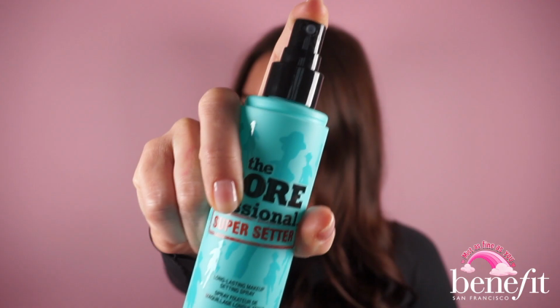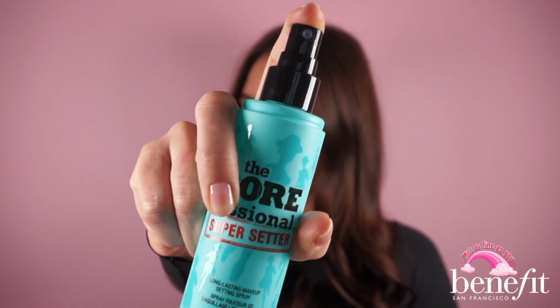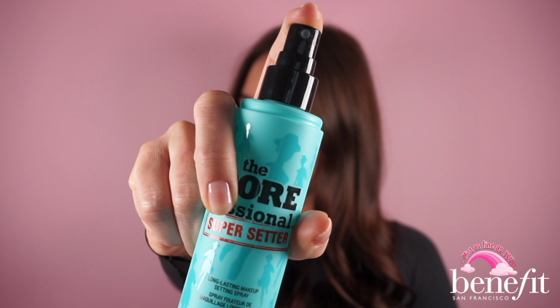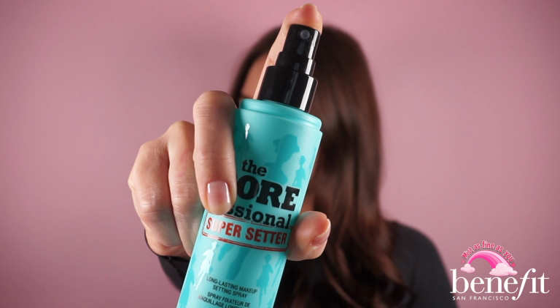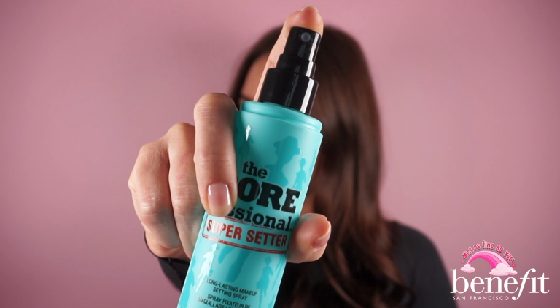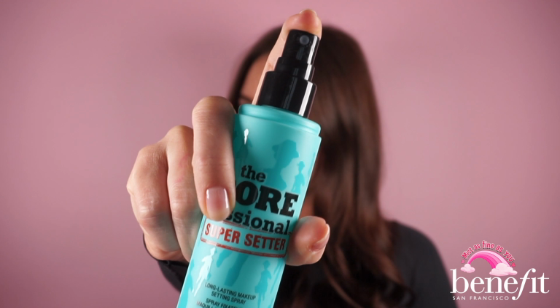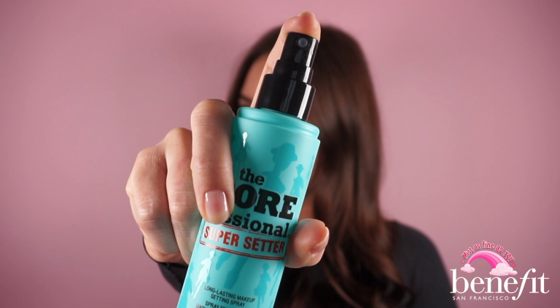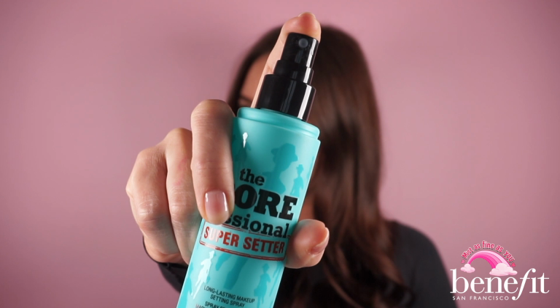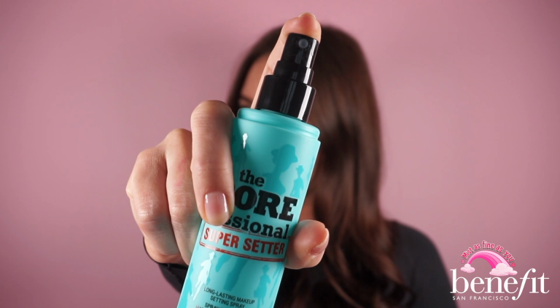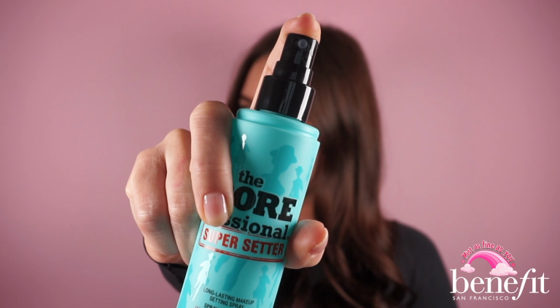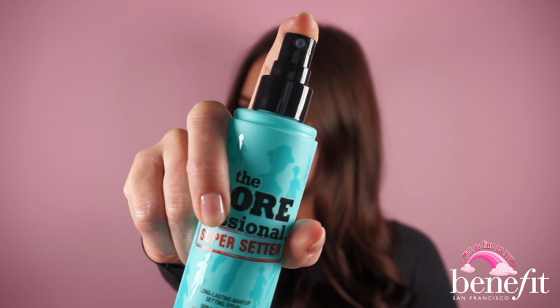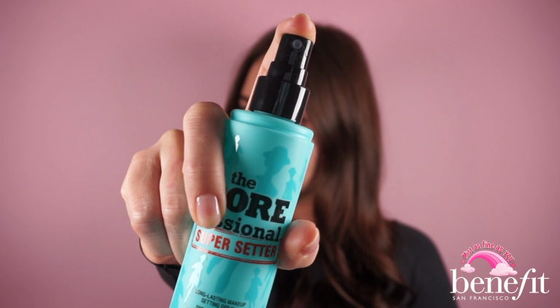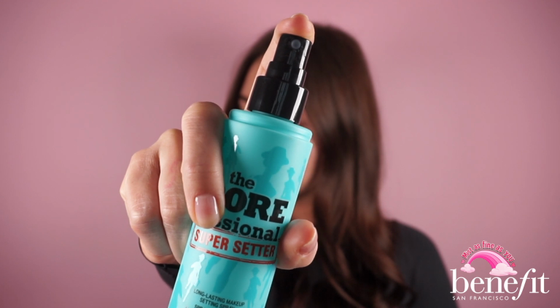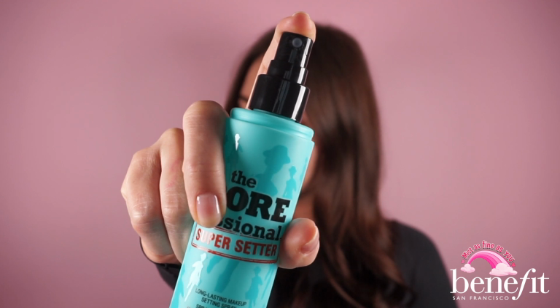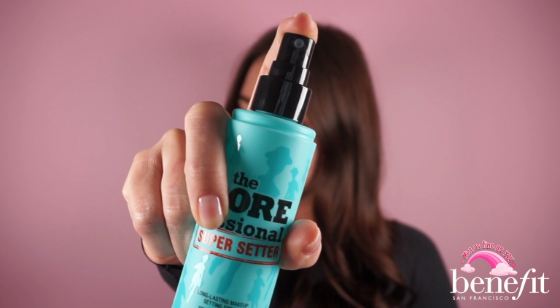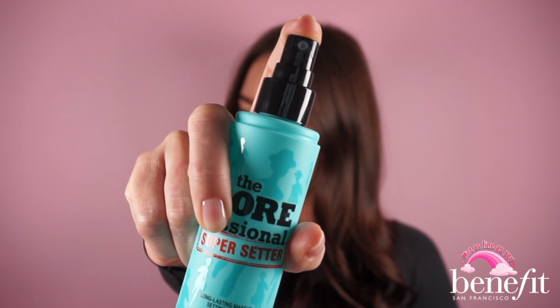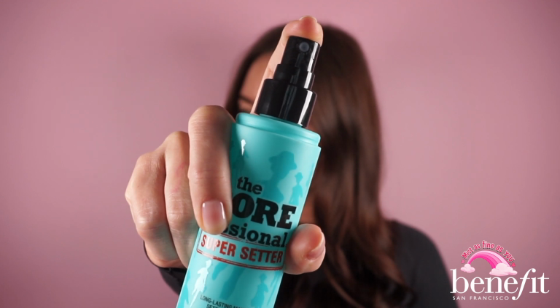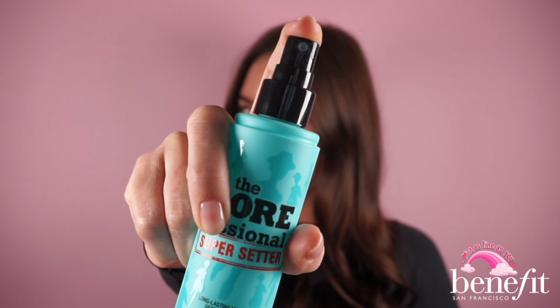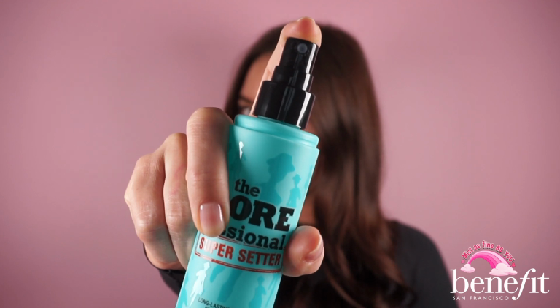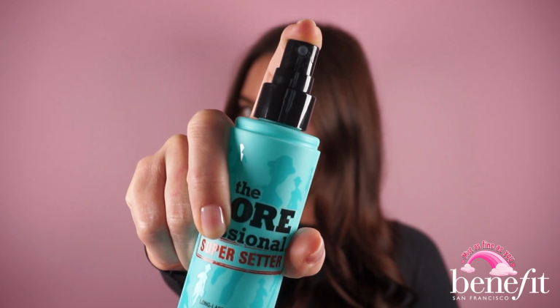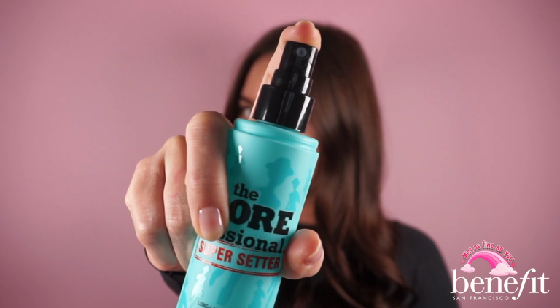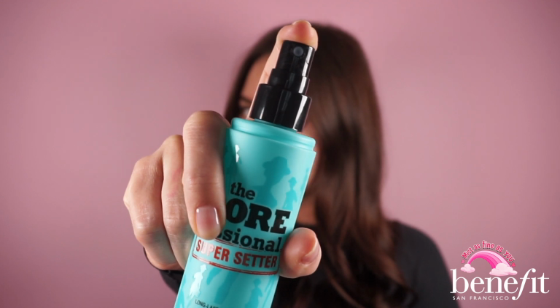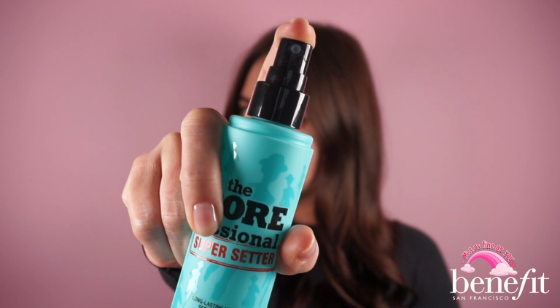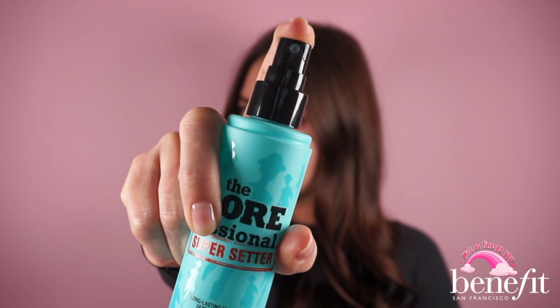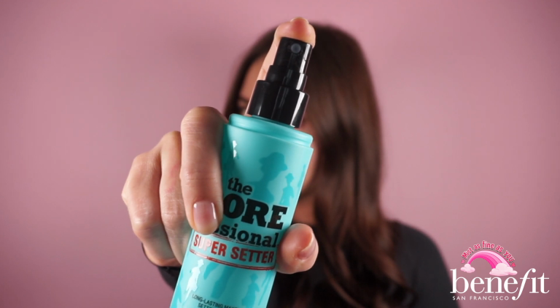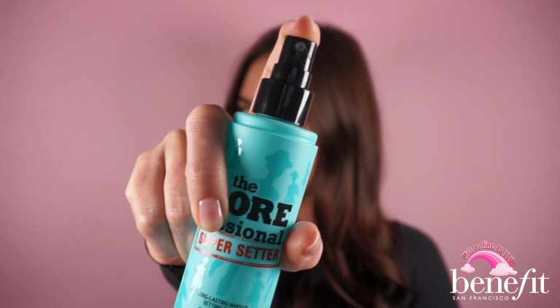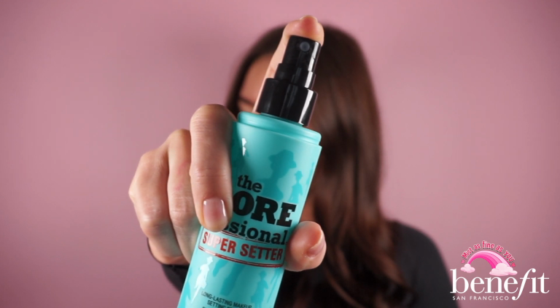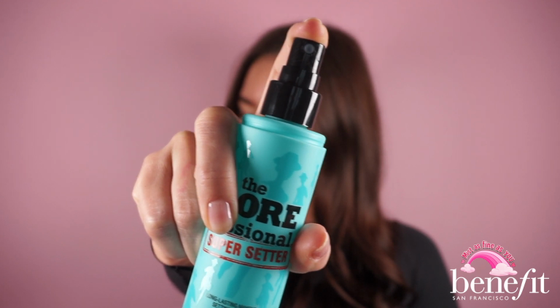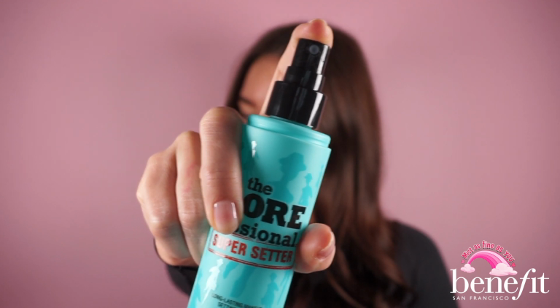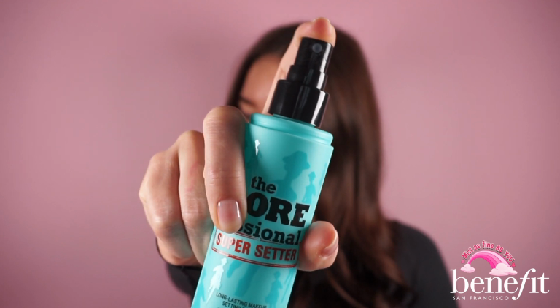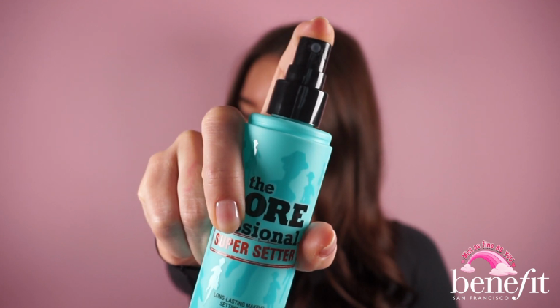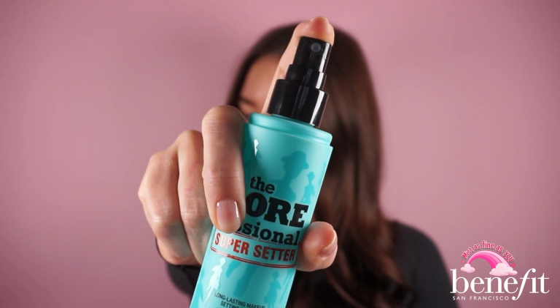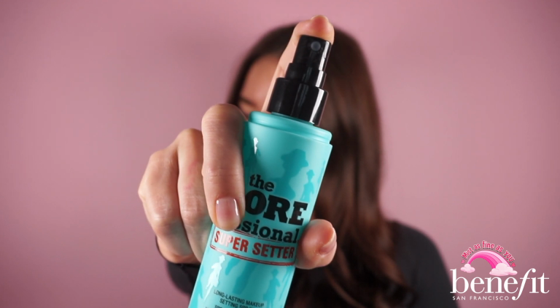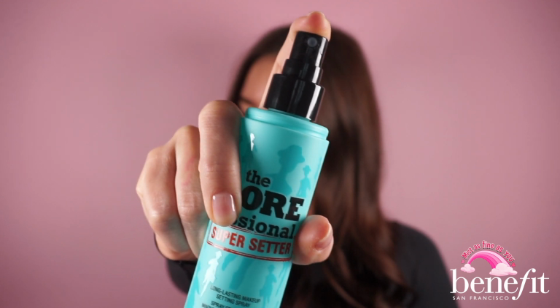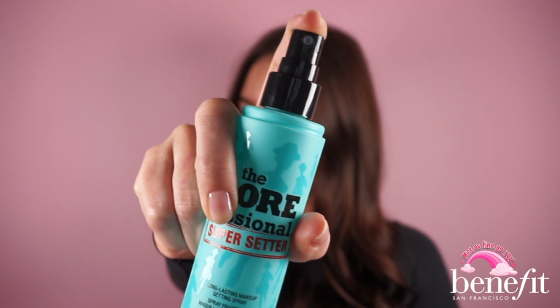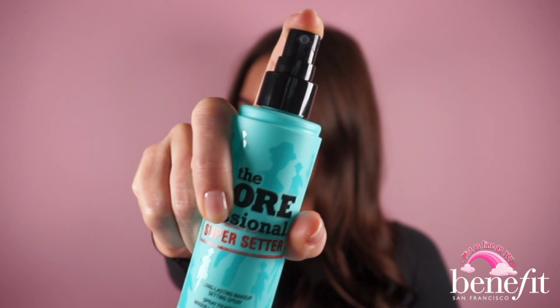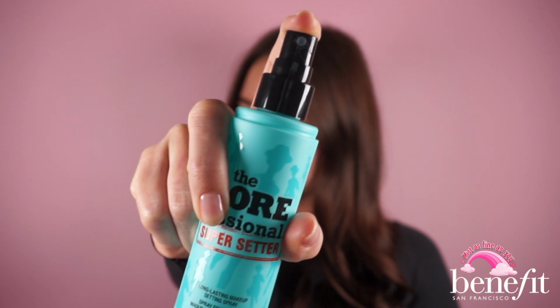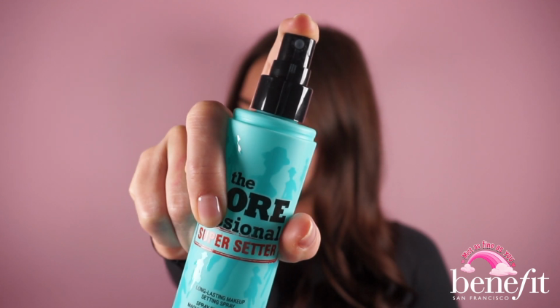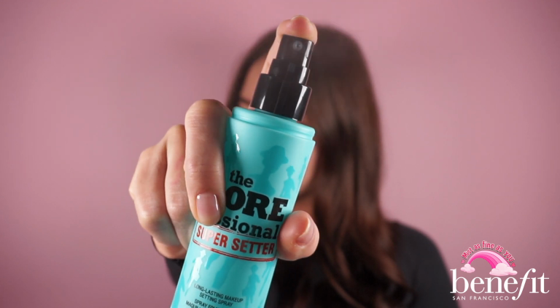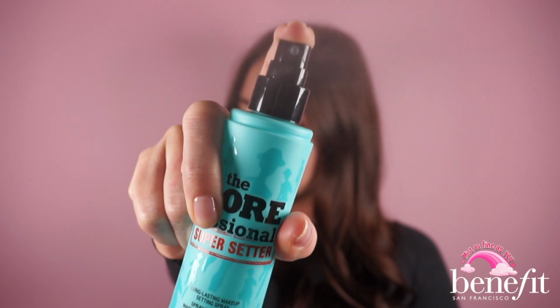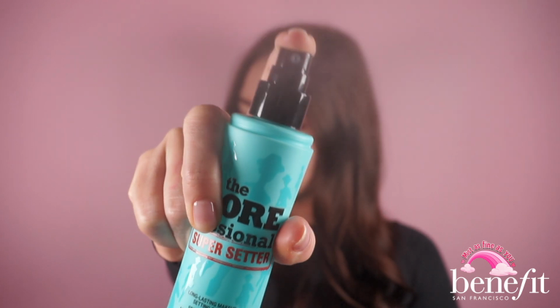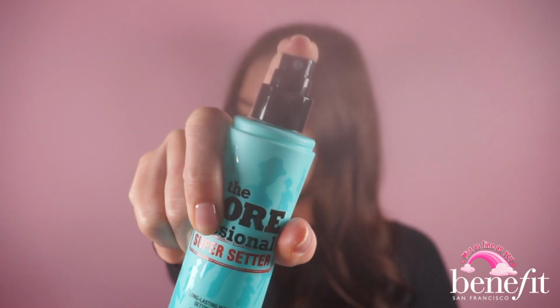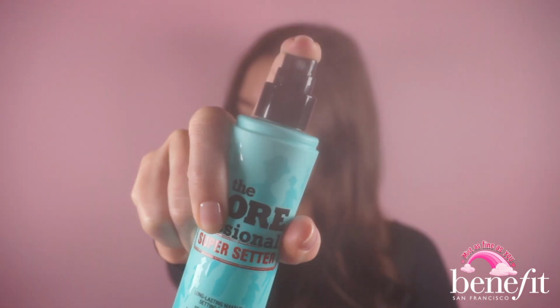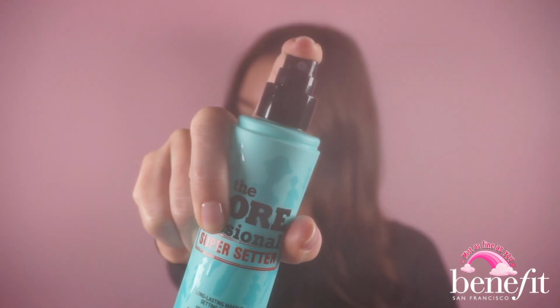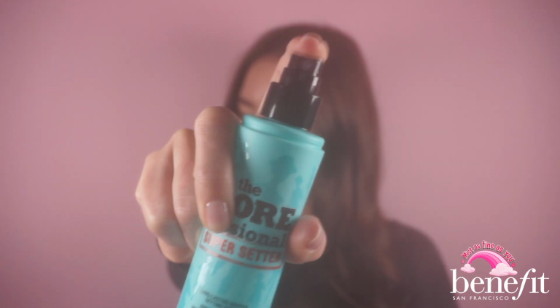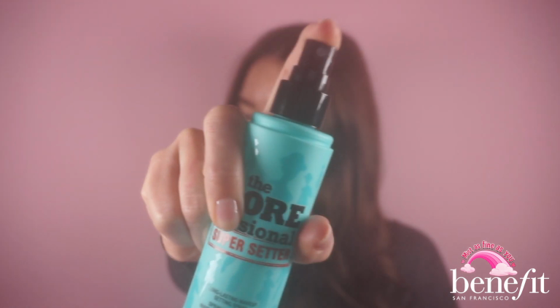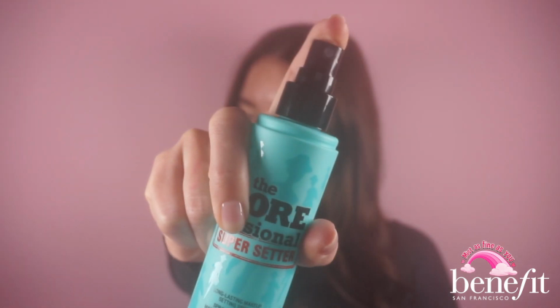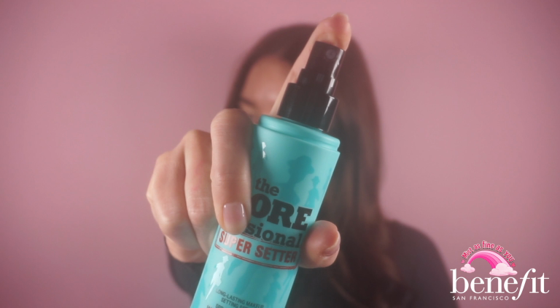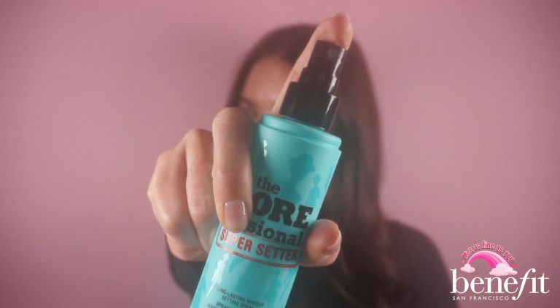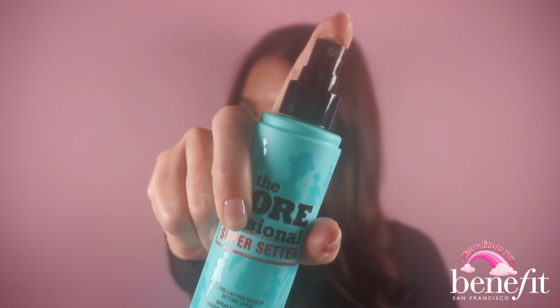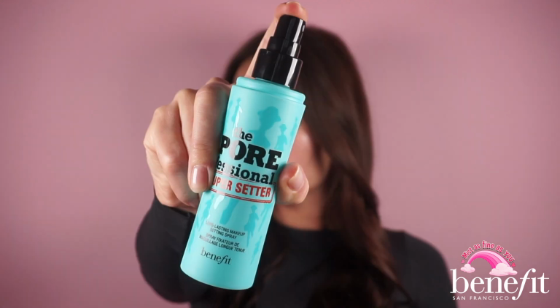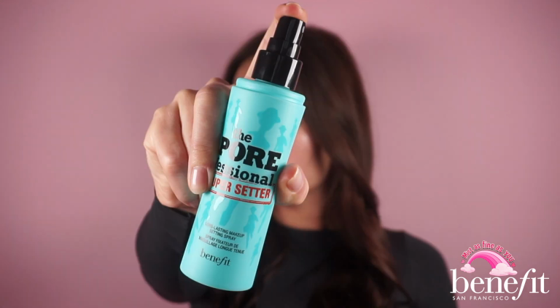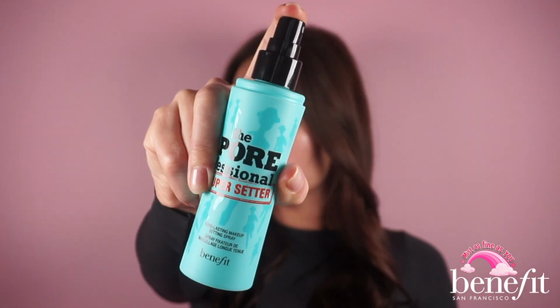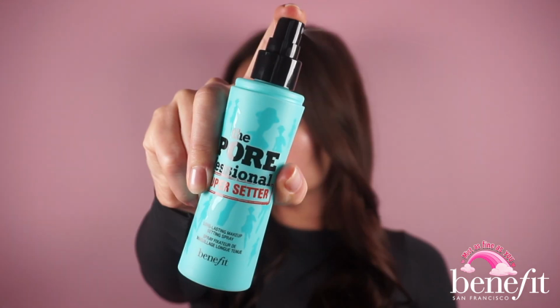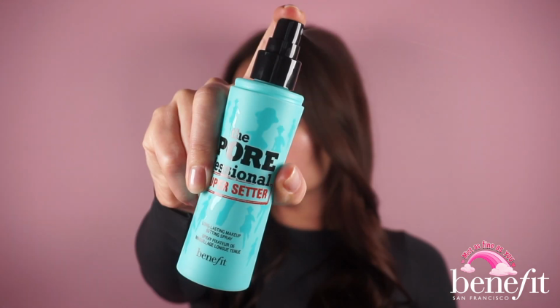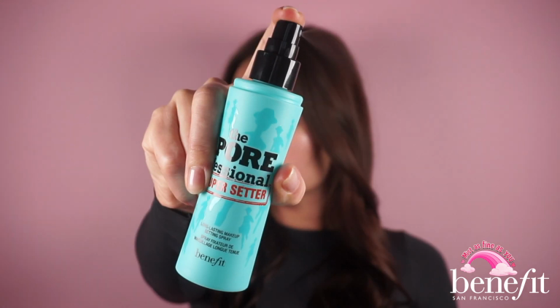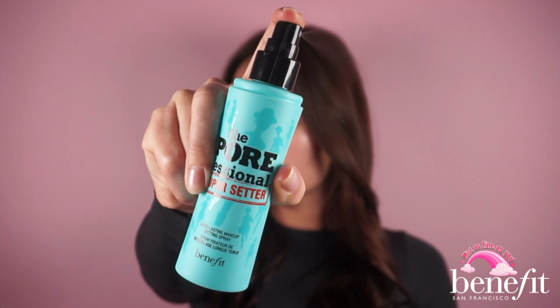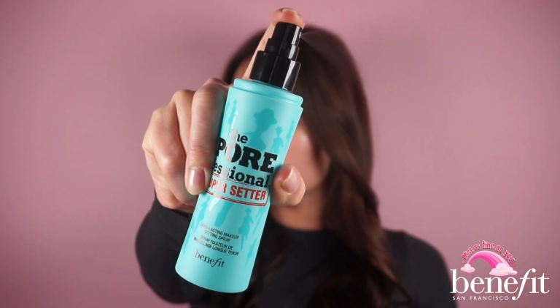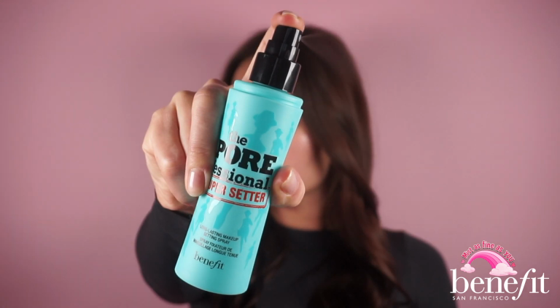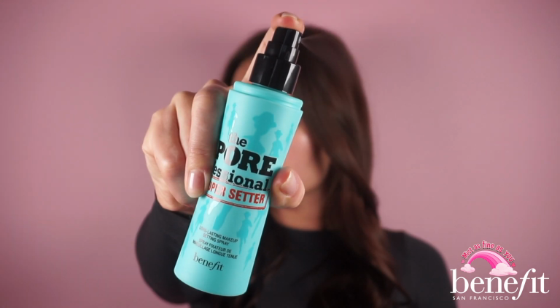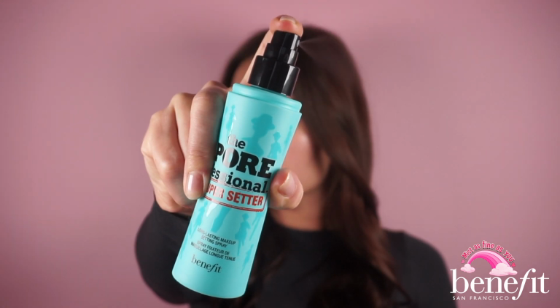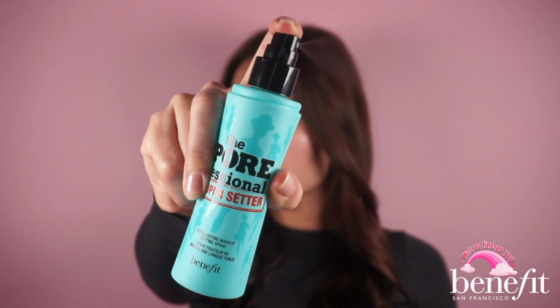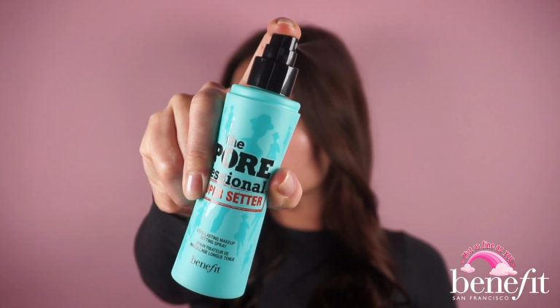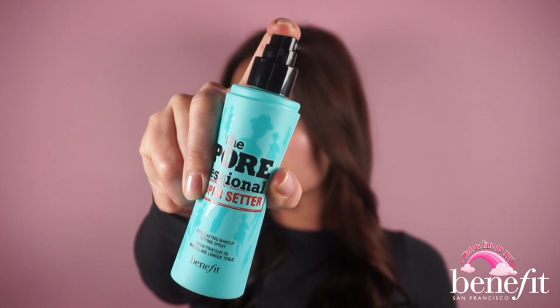The mess-free applicator mists on an even and featherlight cloud that absorbs instantly — no drip spots or stickiness.